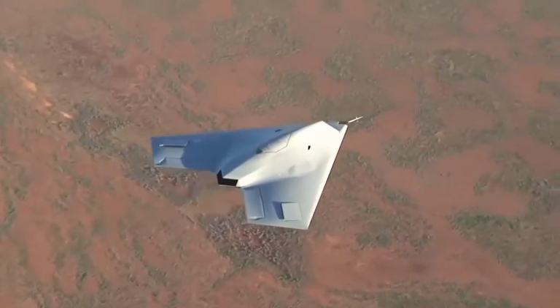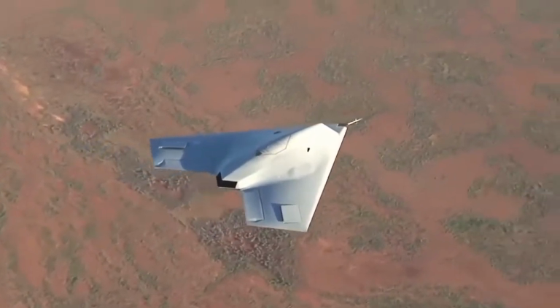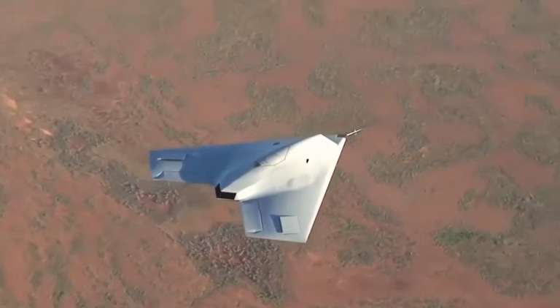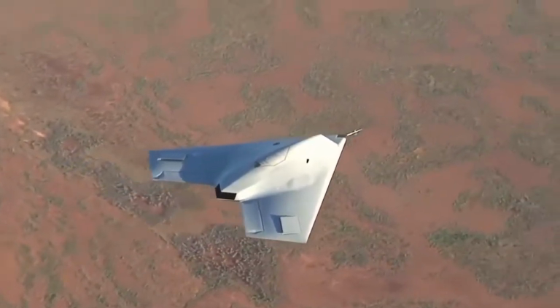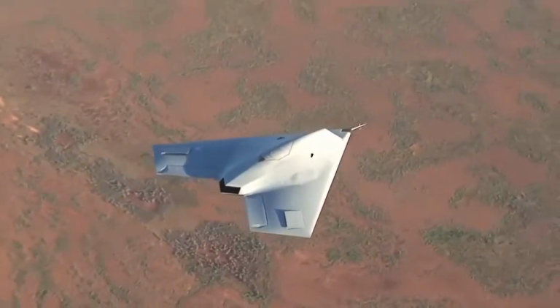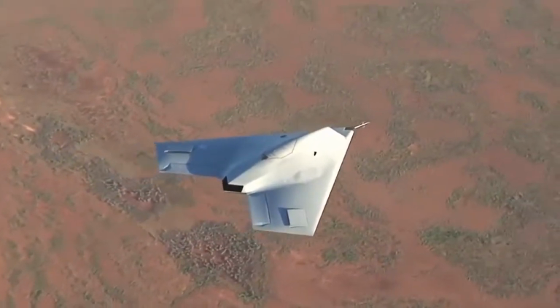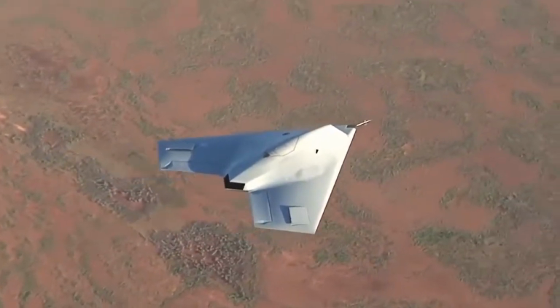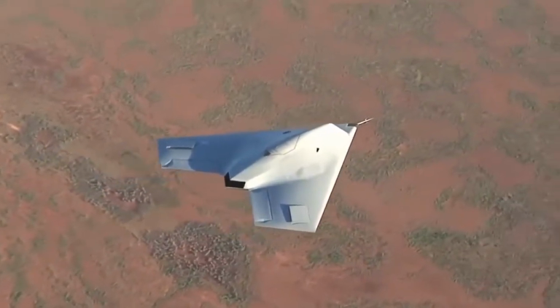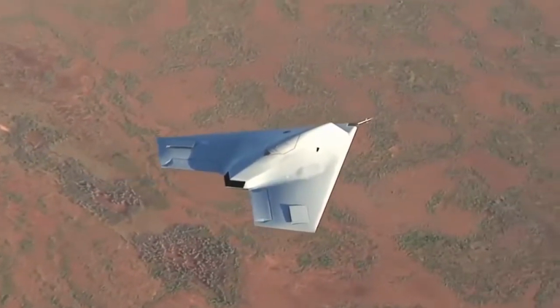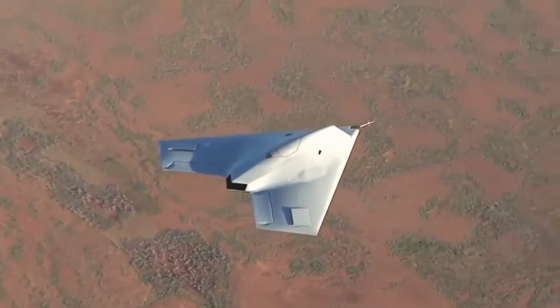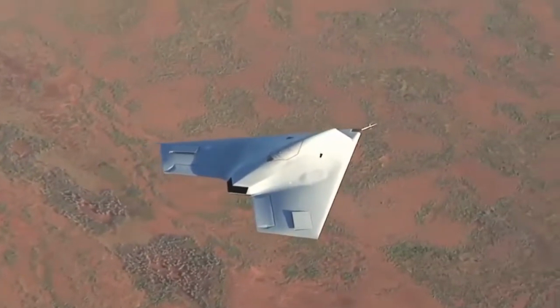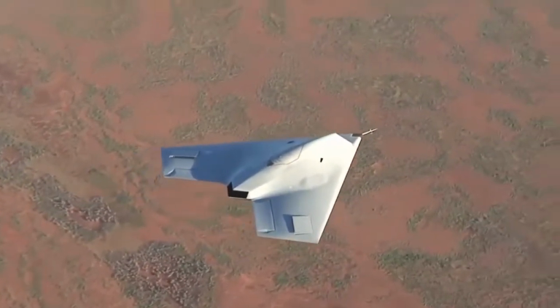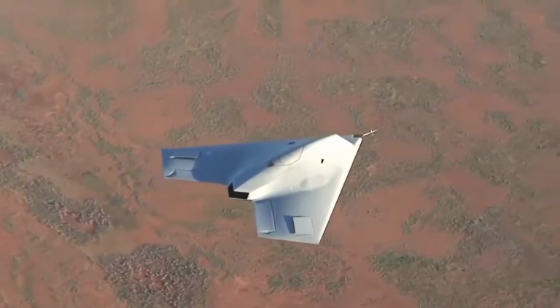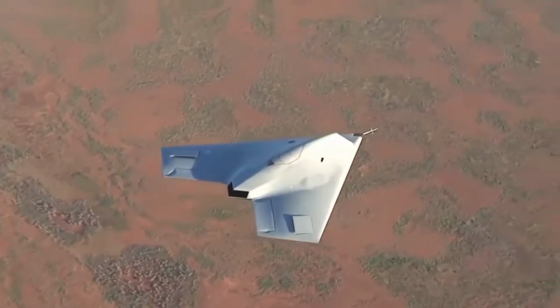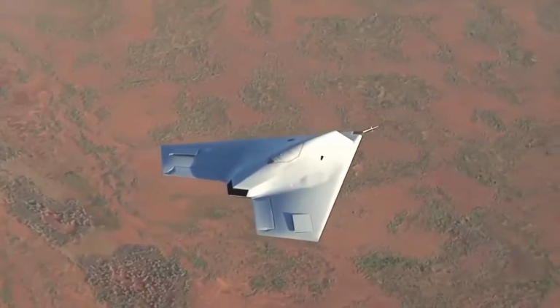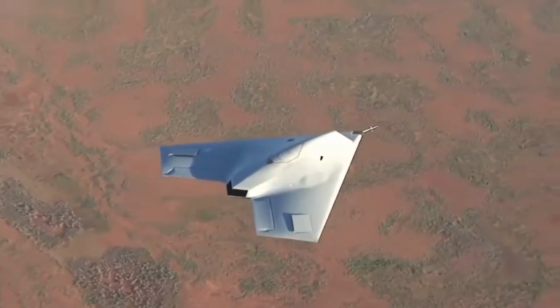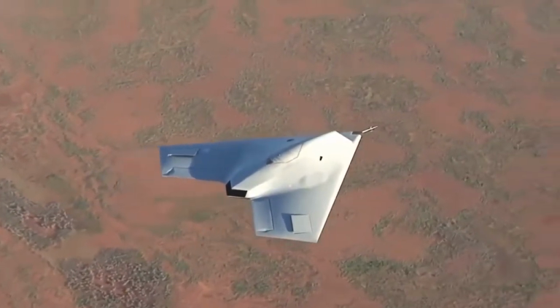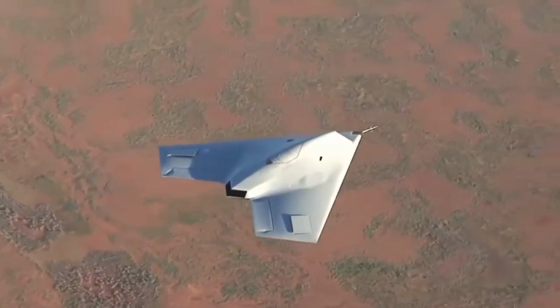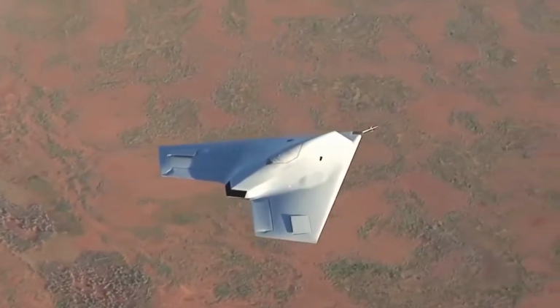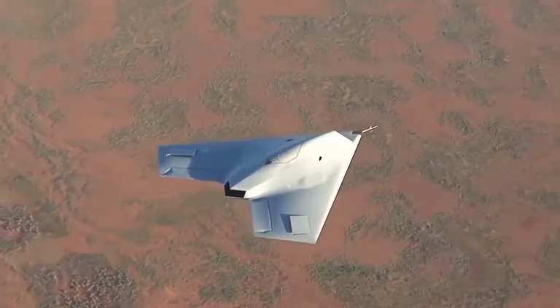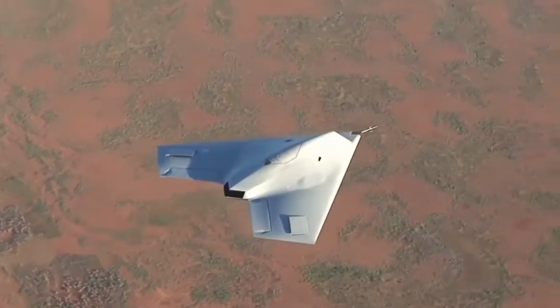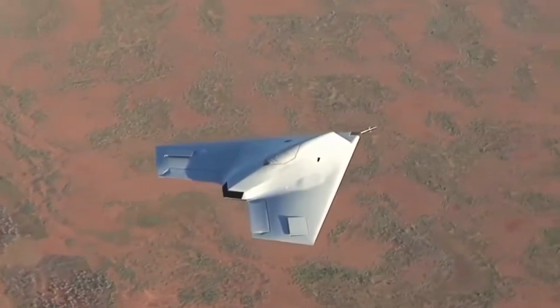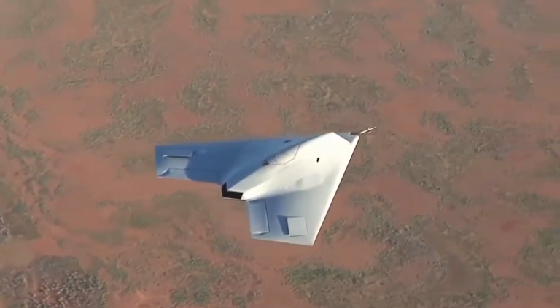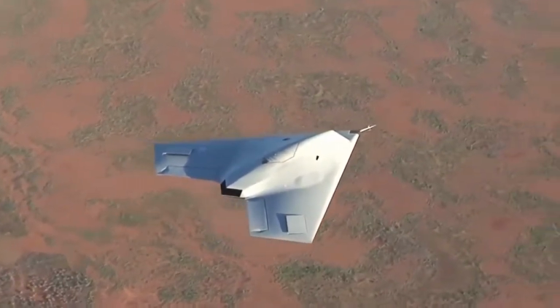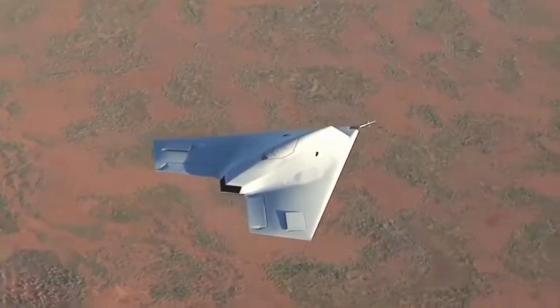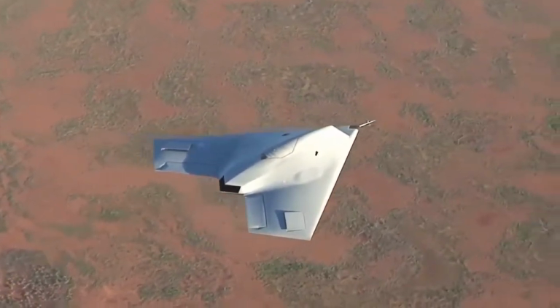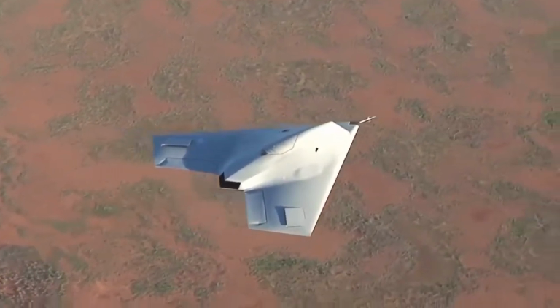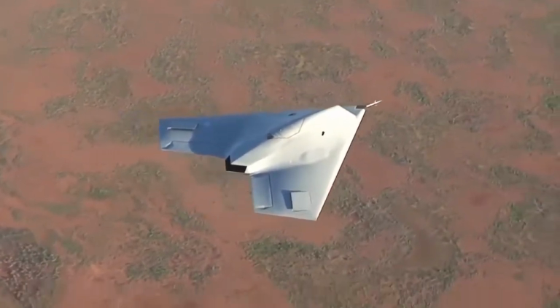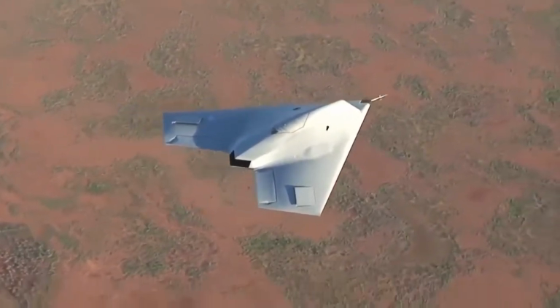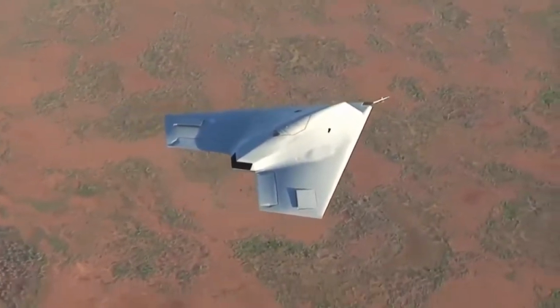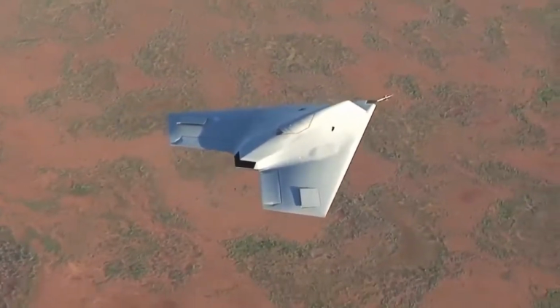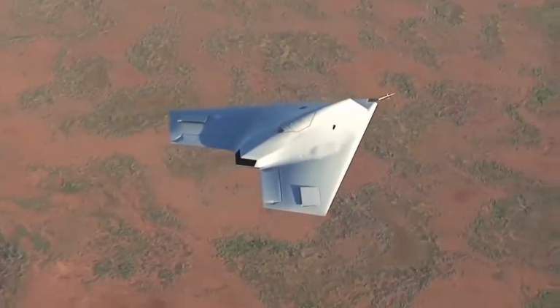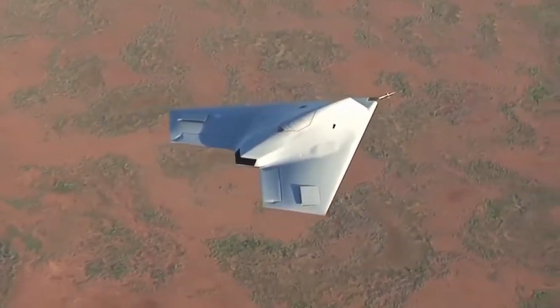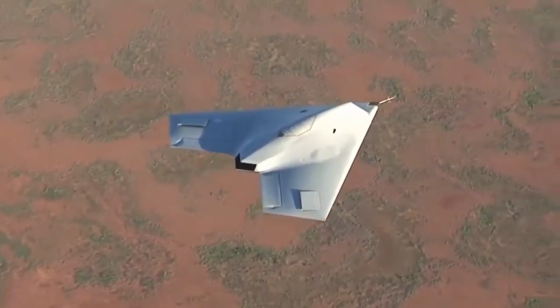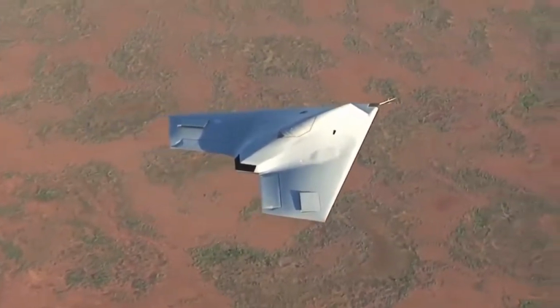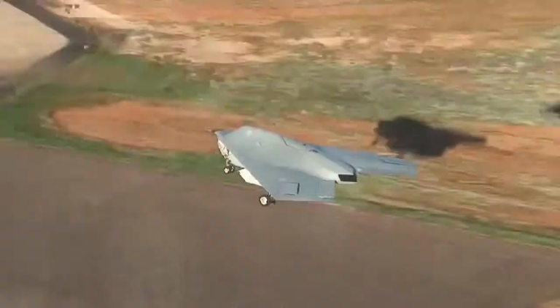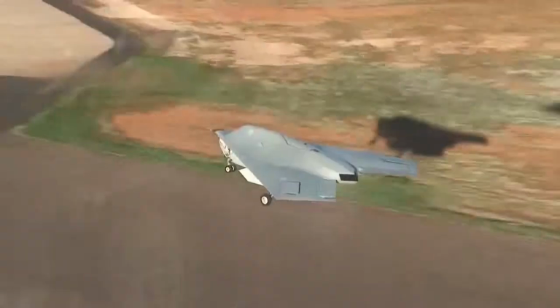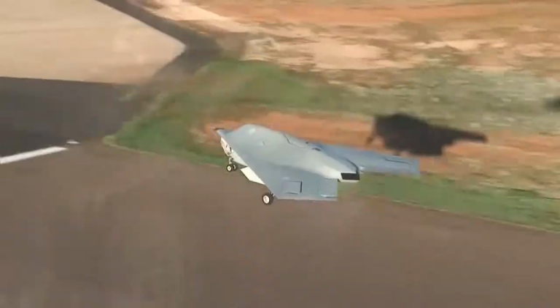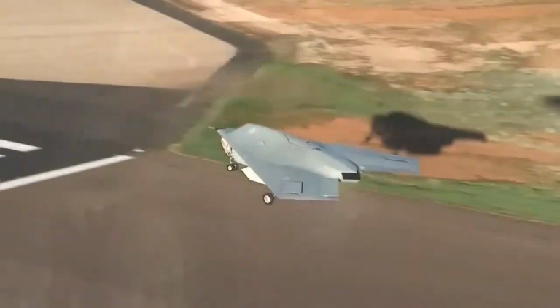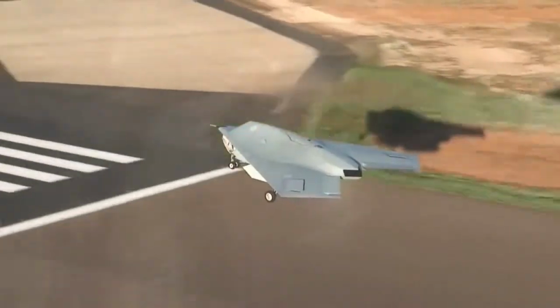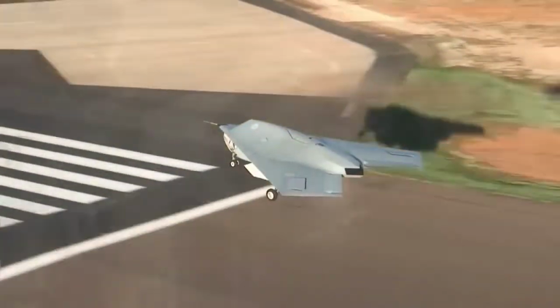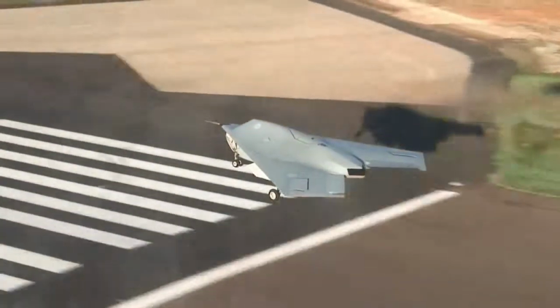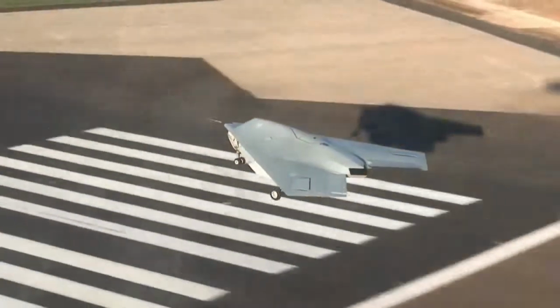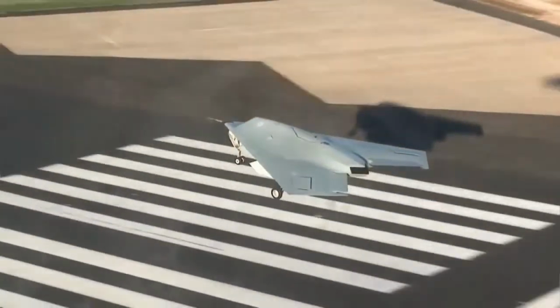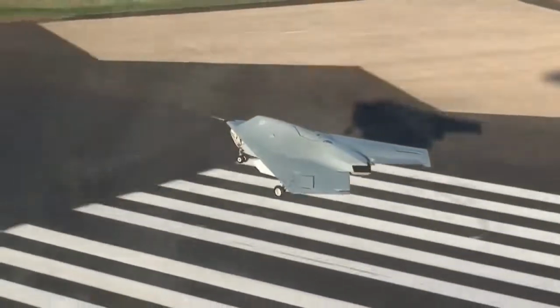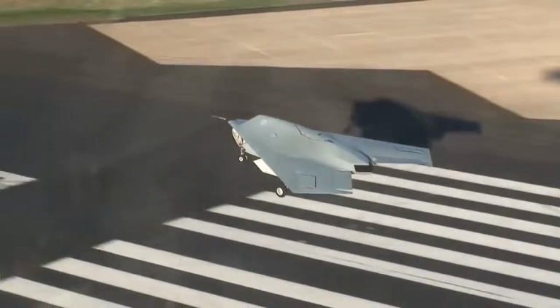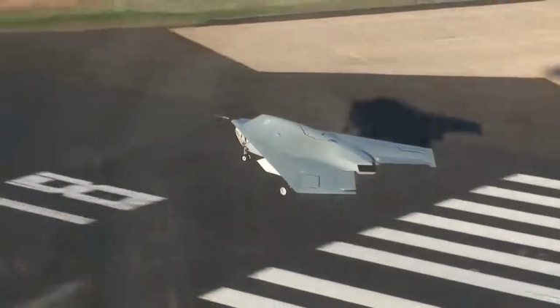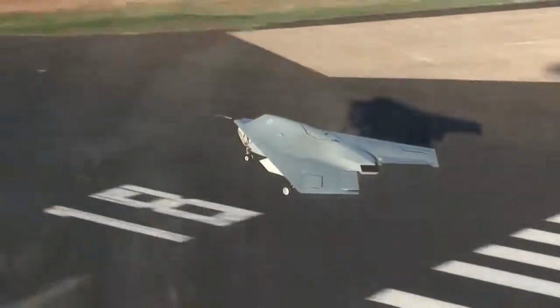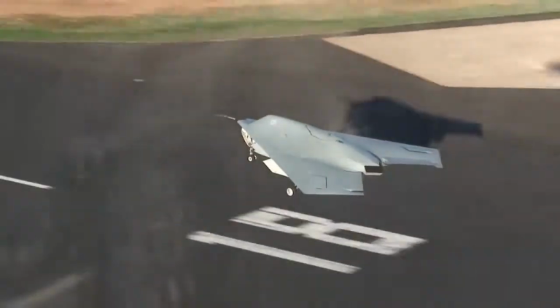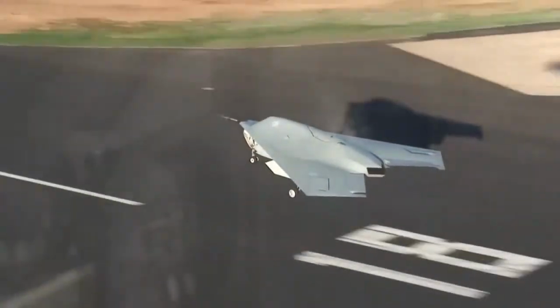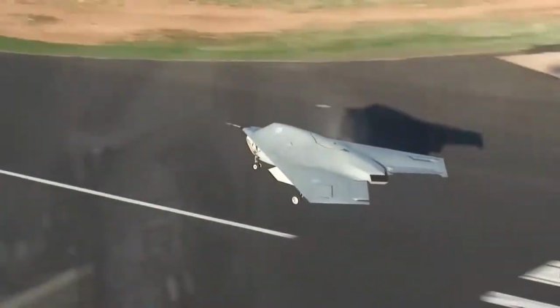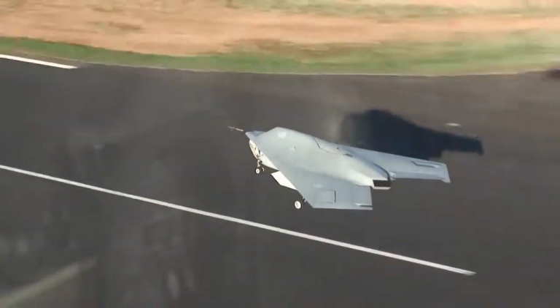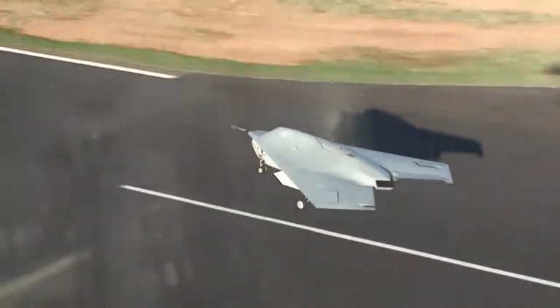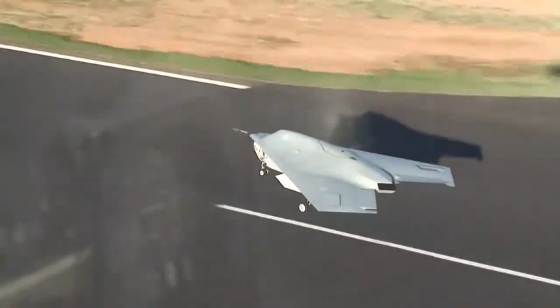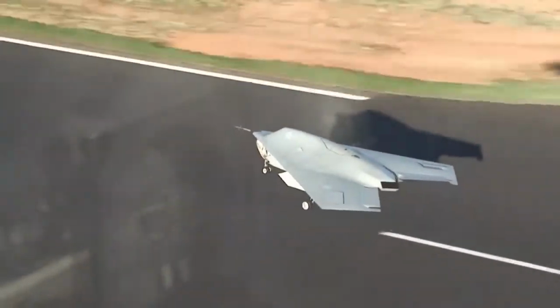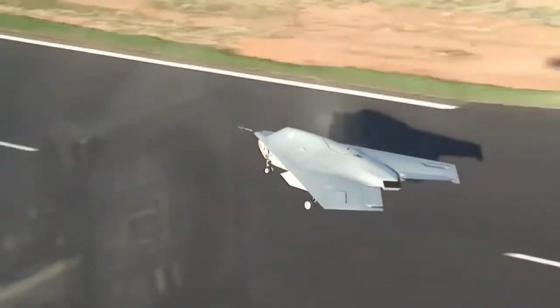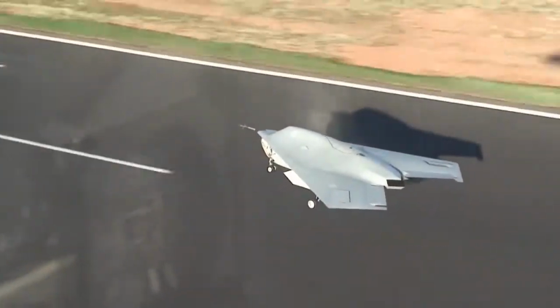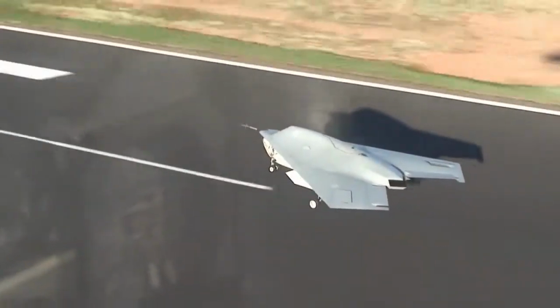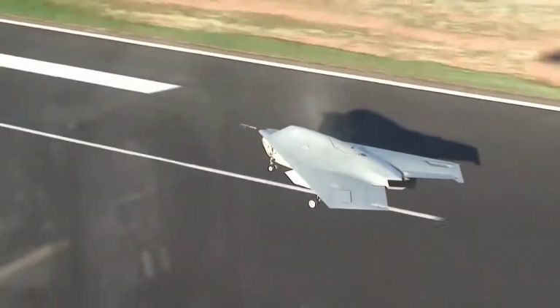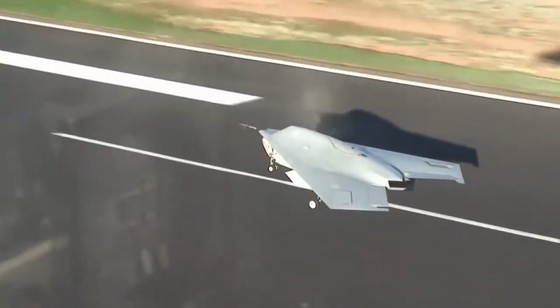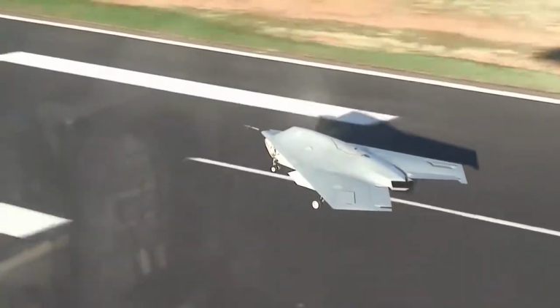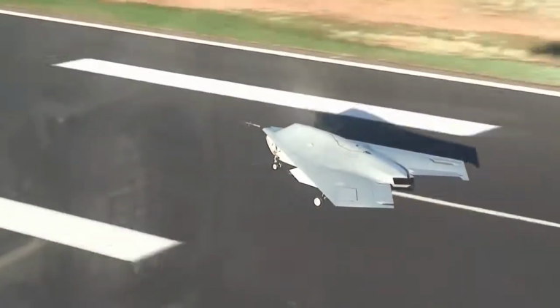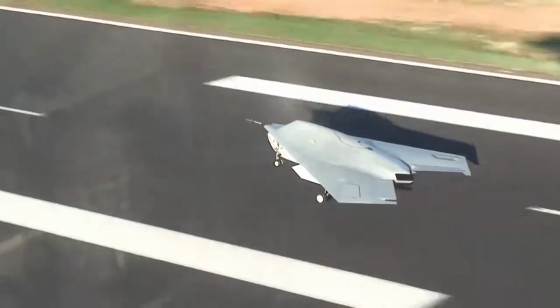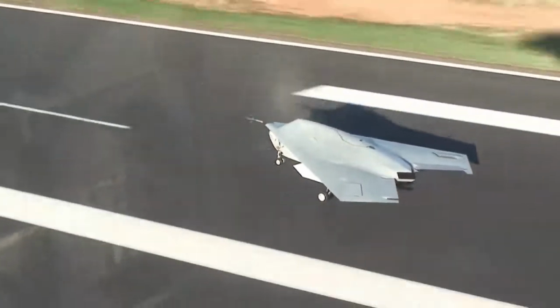In its first flight, the aircraft demonstrated a perfect takeoff, rotation, climb-out, and landing.